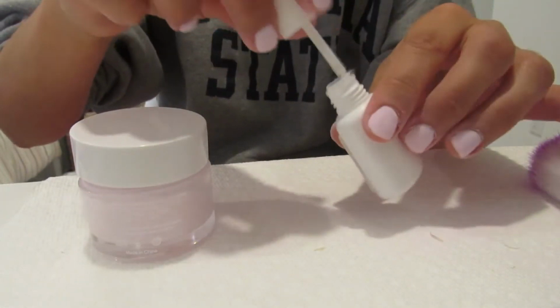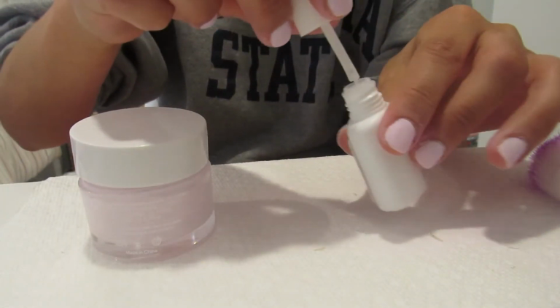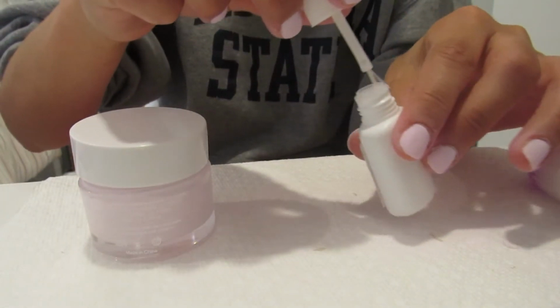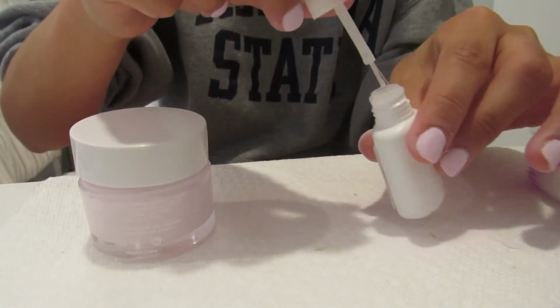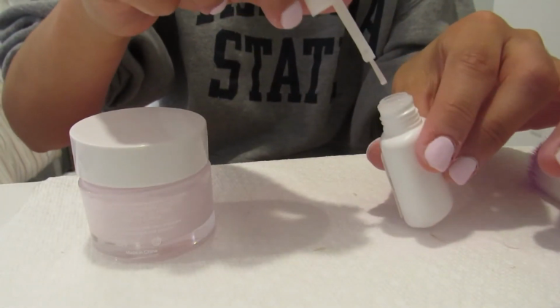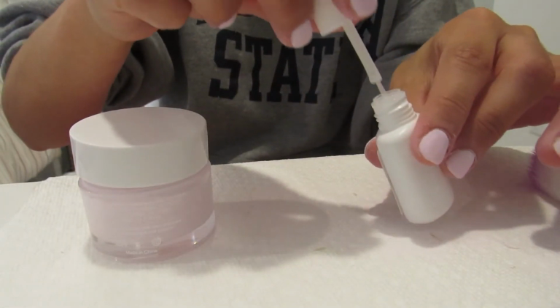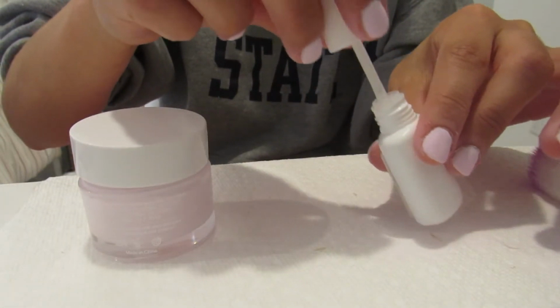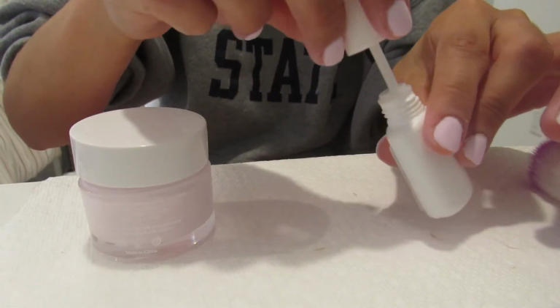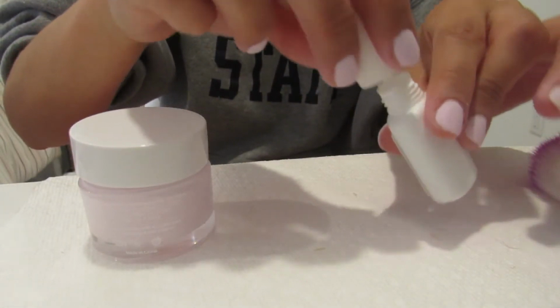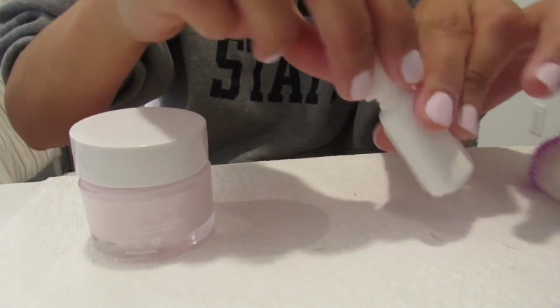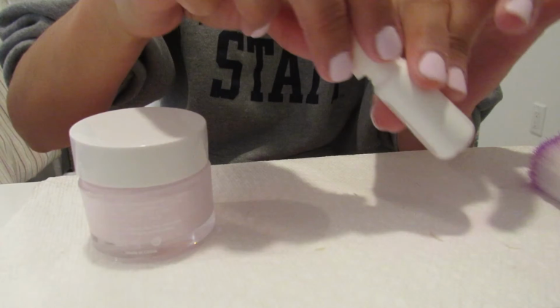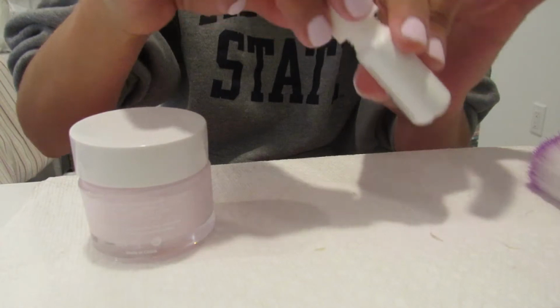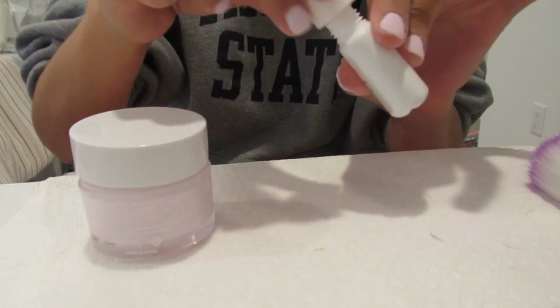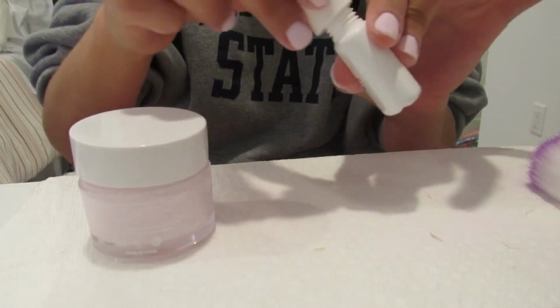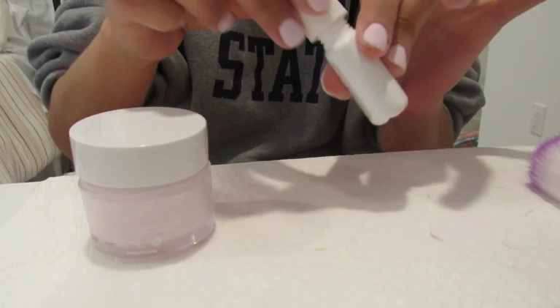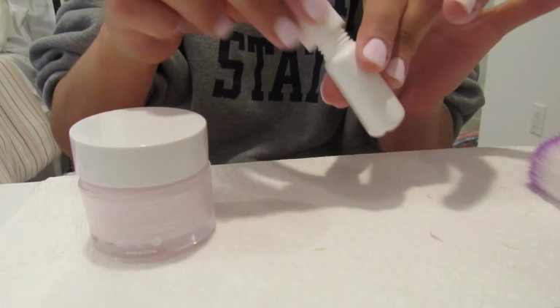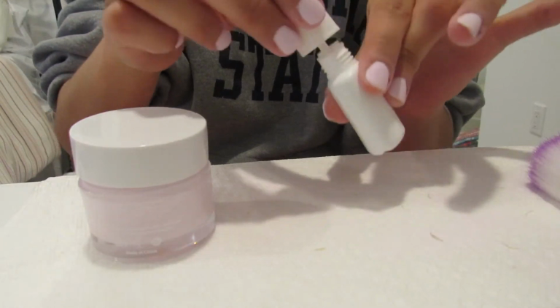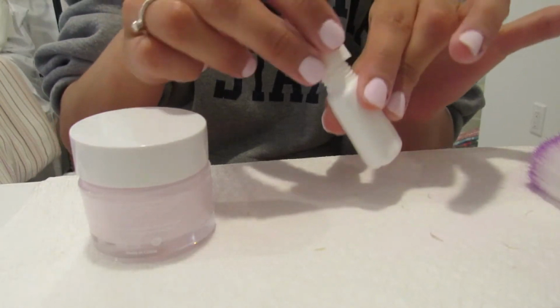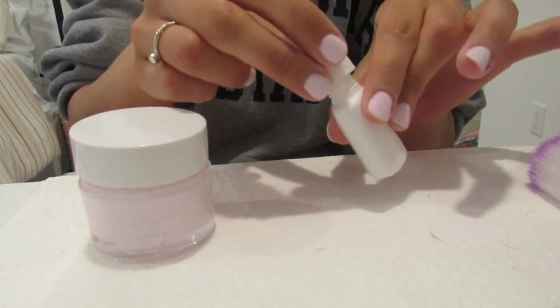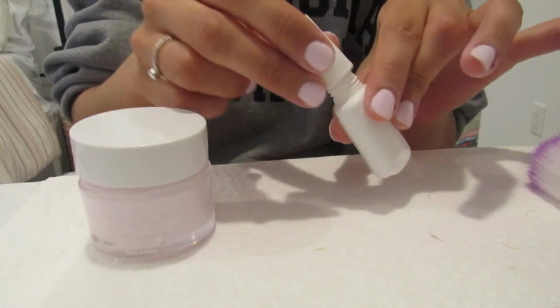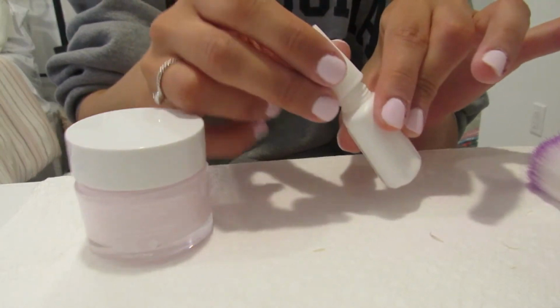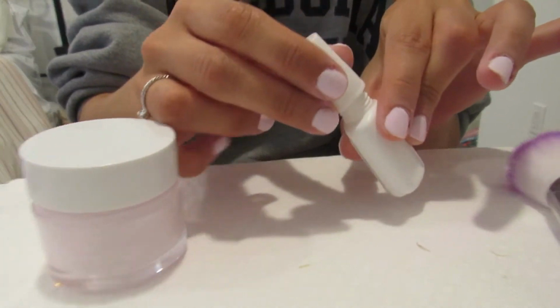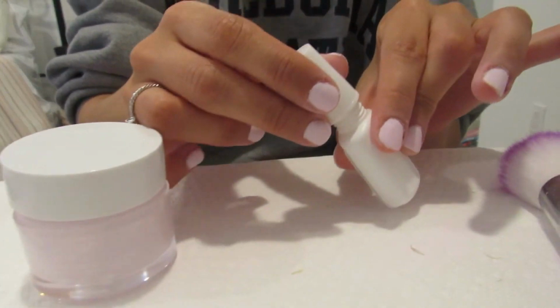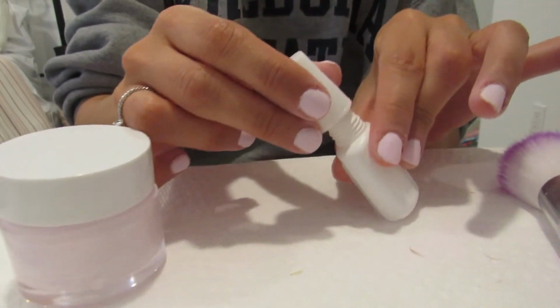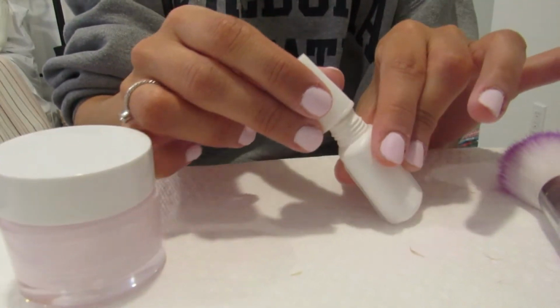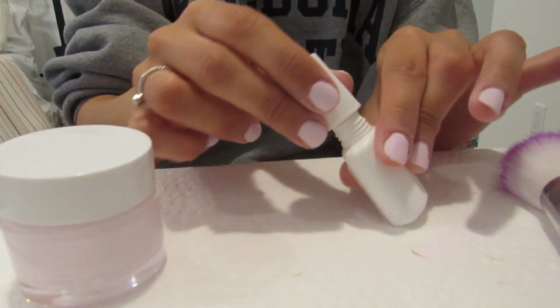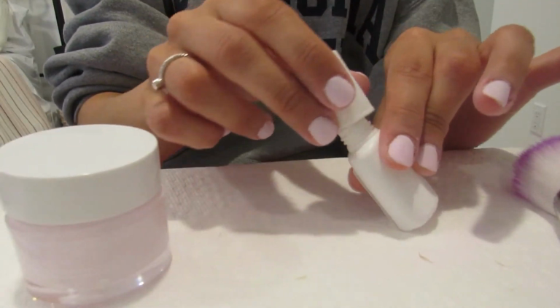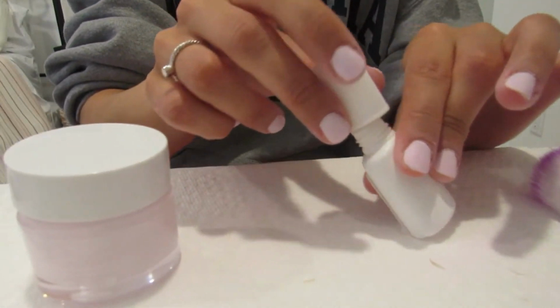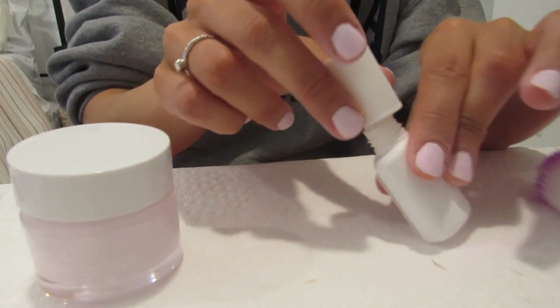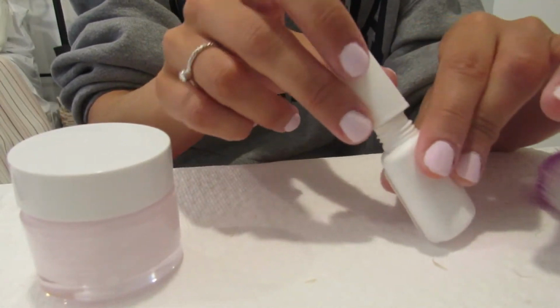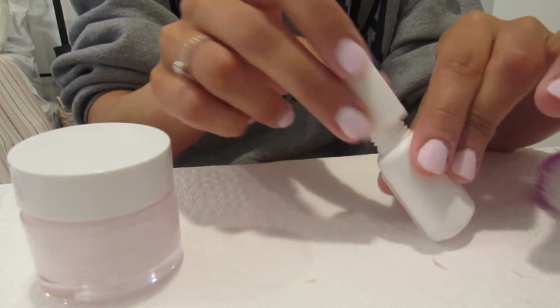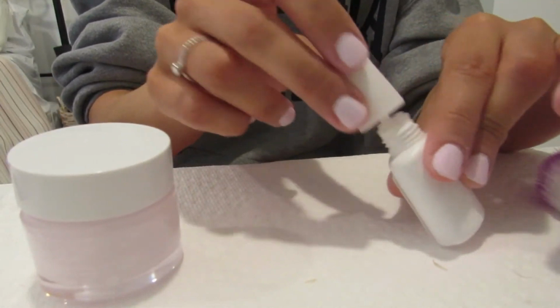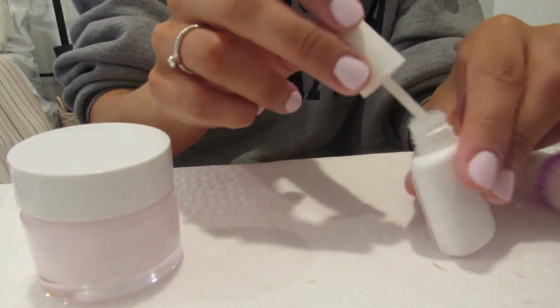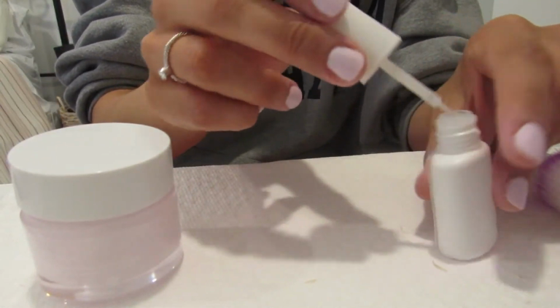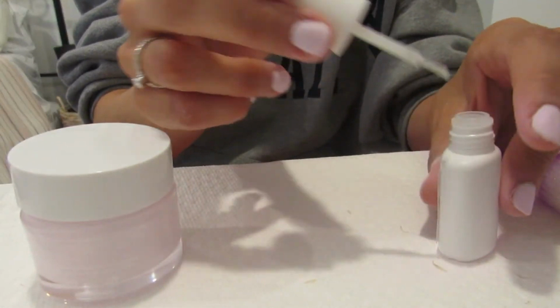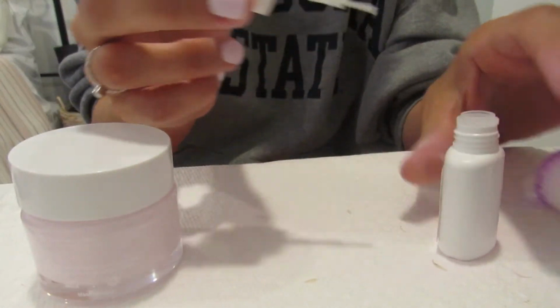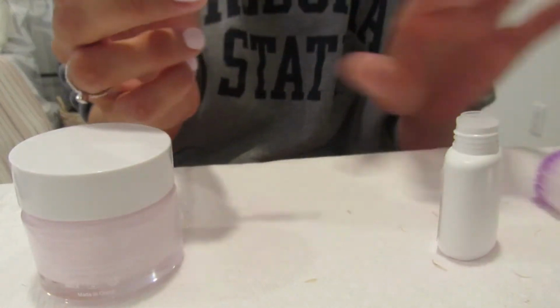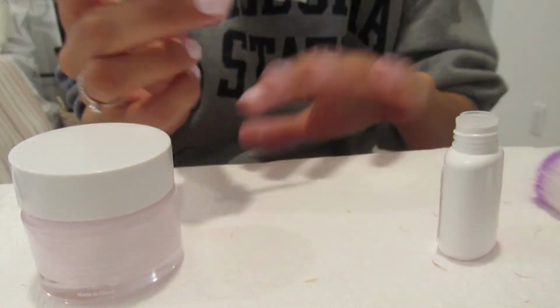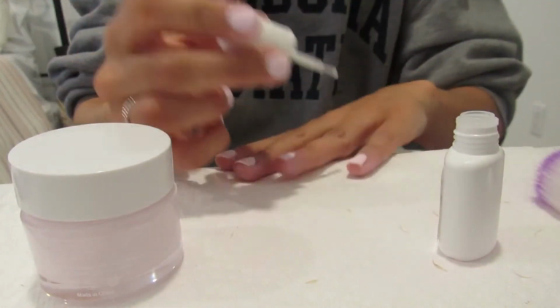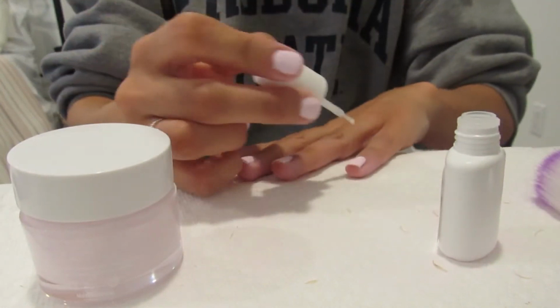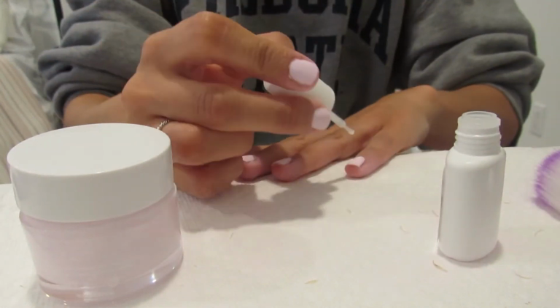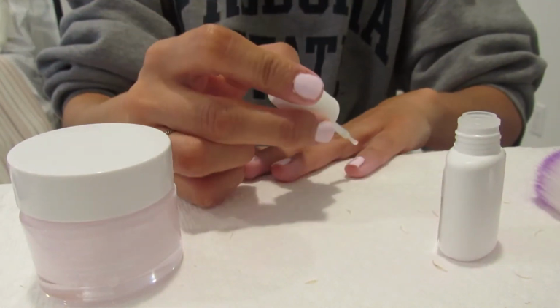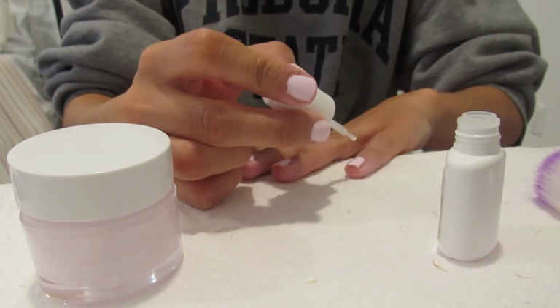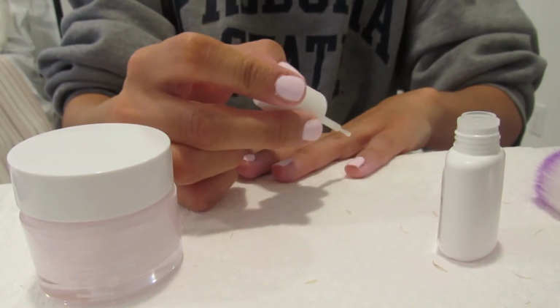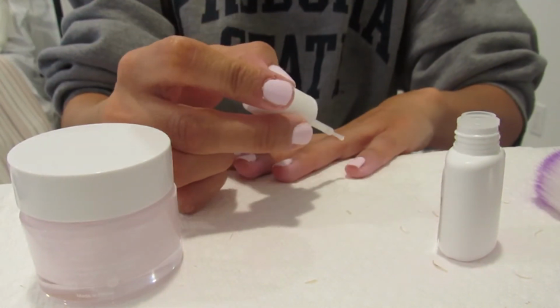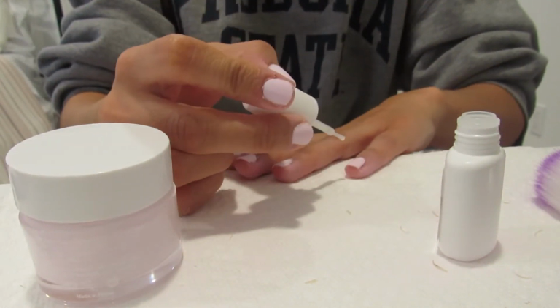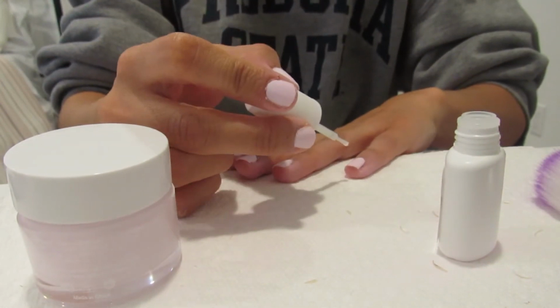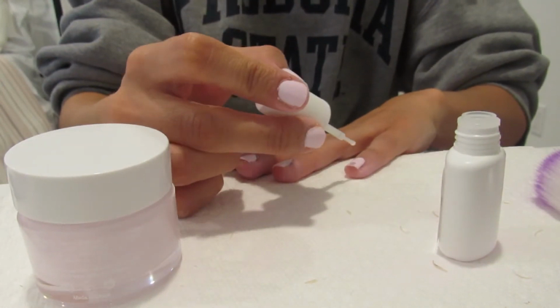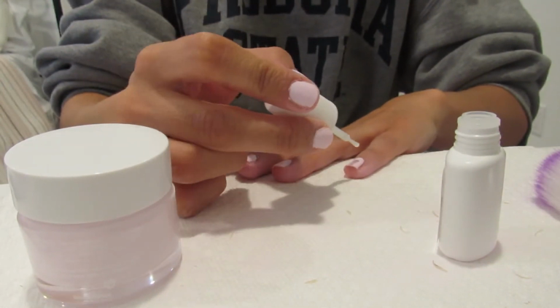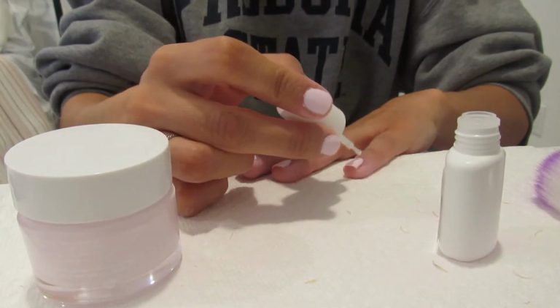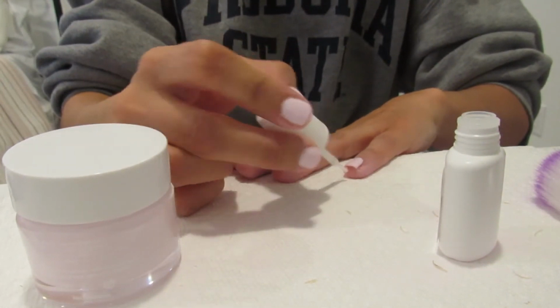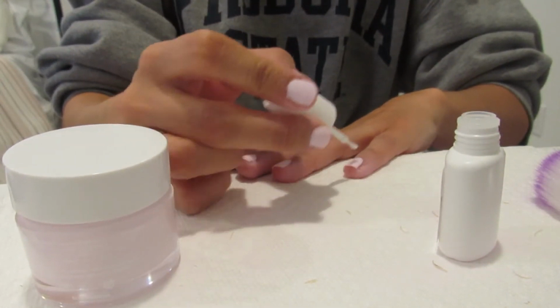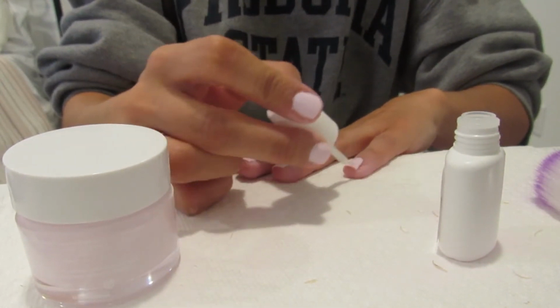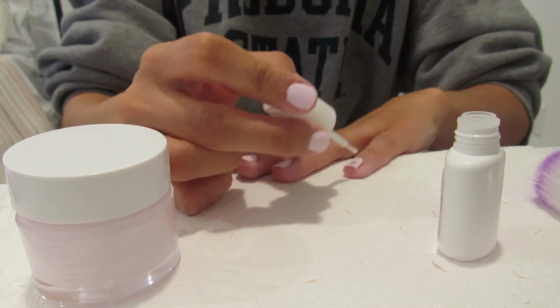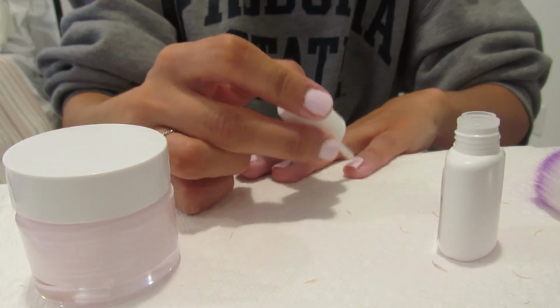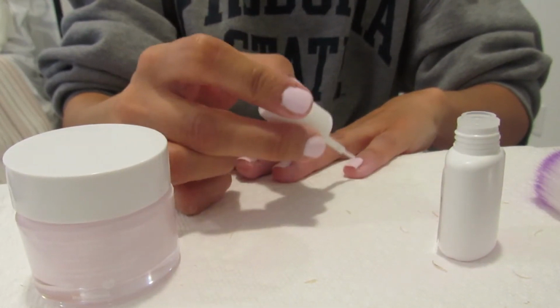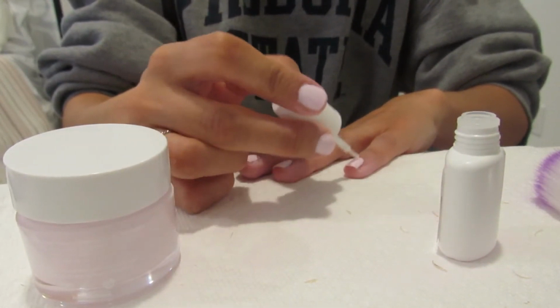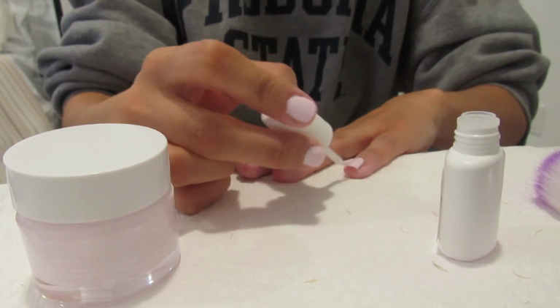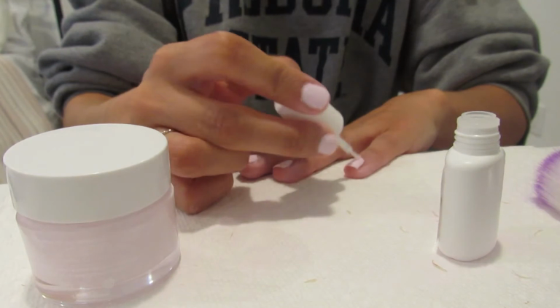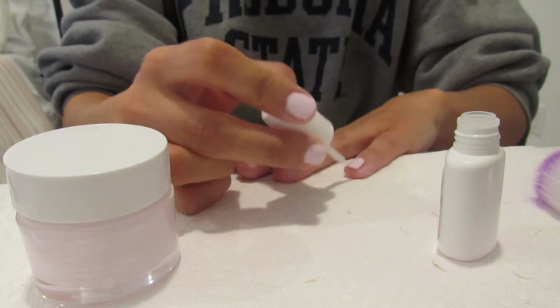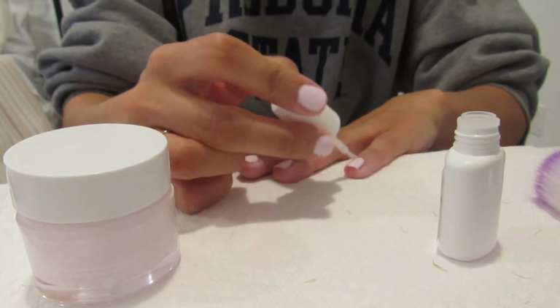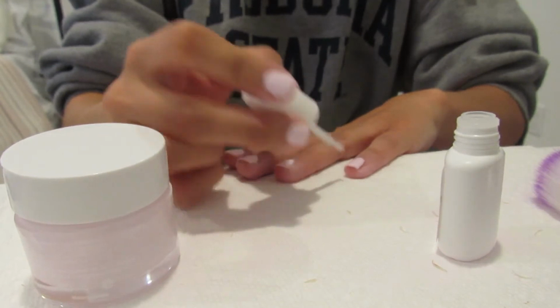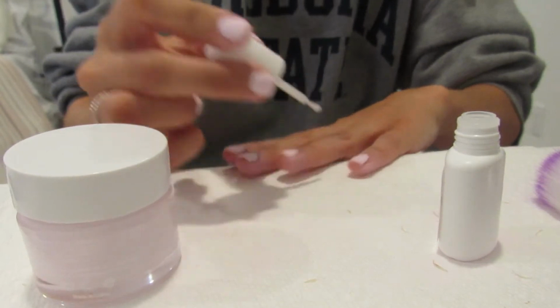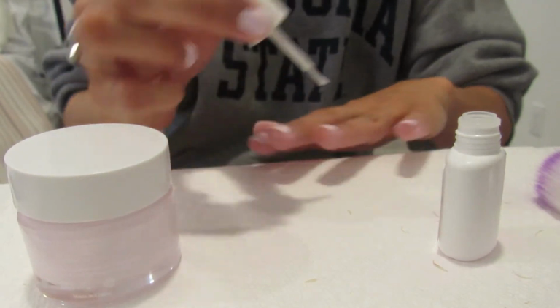For the activator, all you do is get the brush super wet and just go over everything. I do it one more time as a second coat.